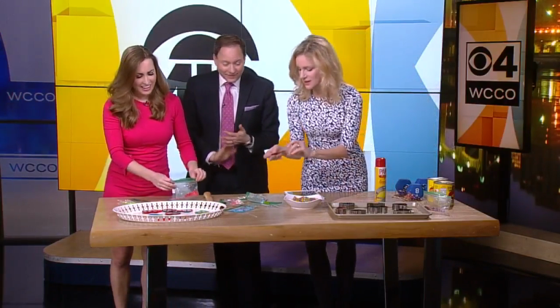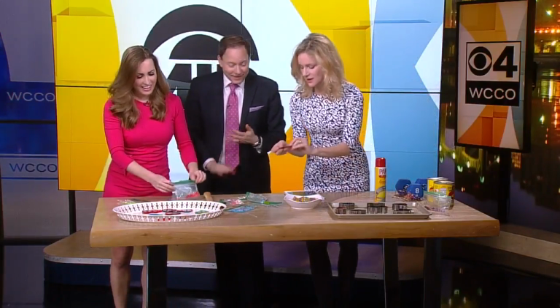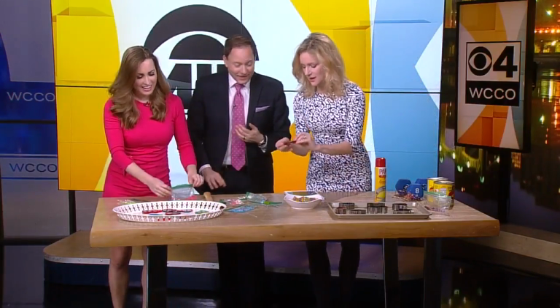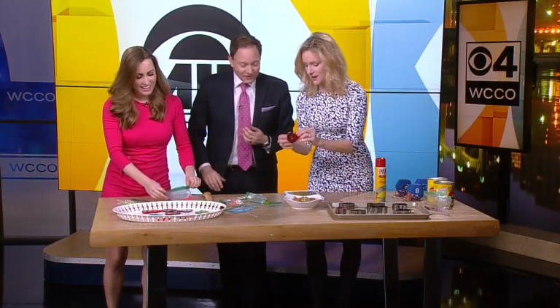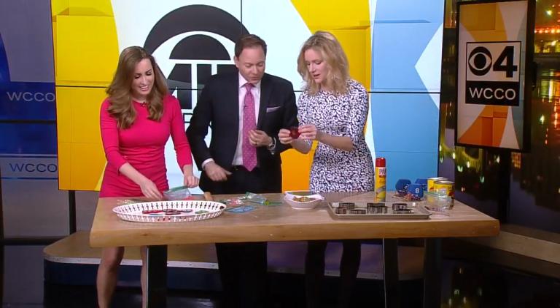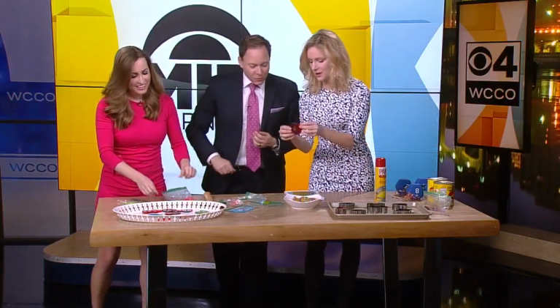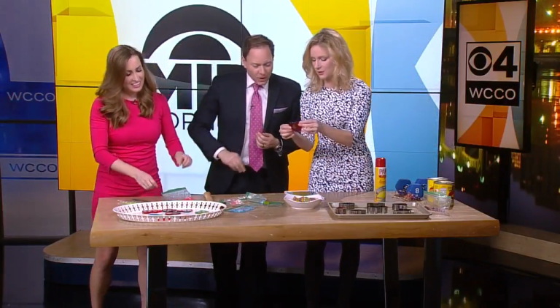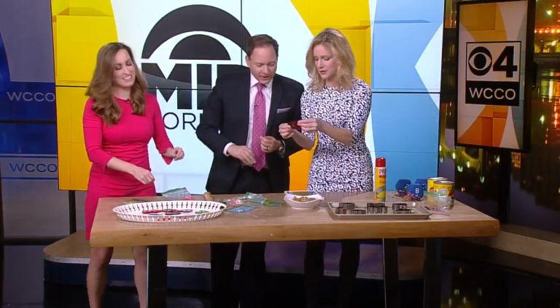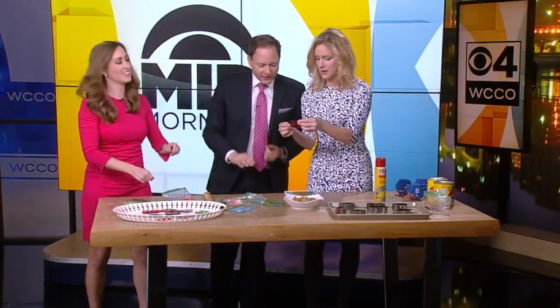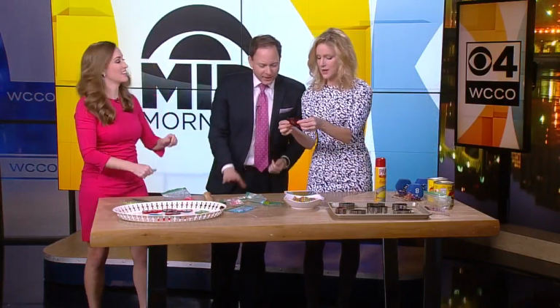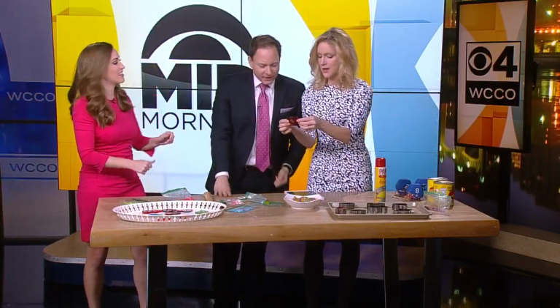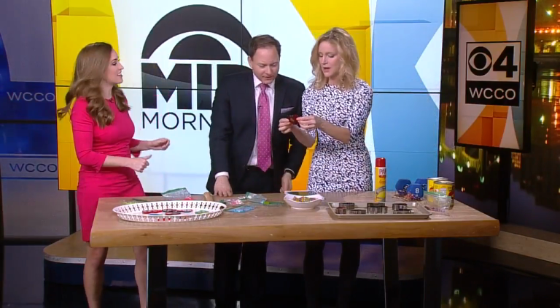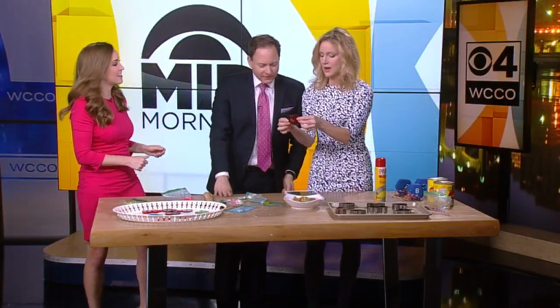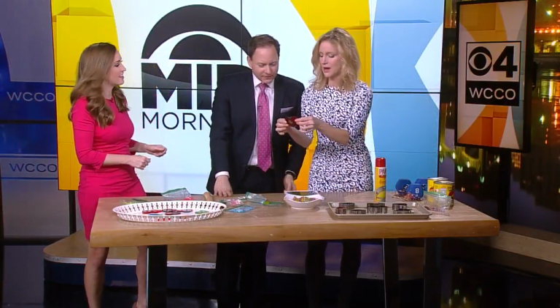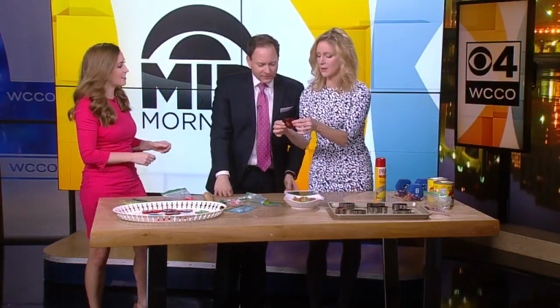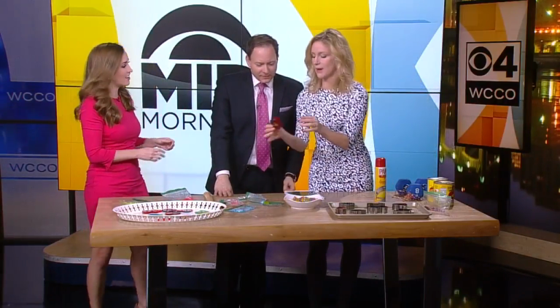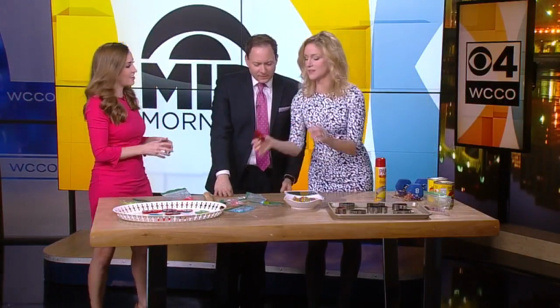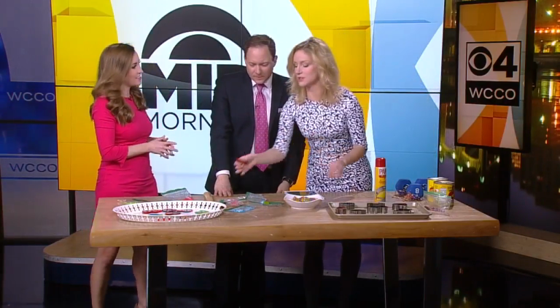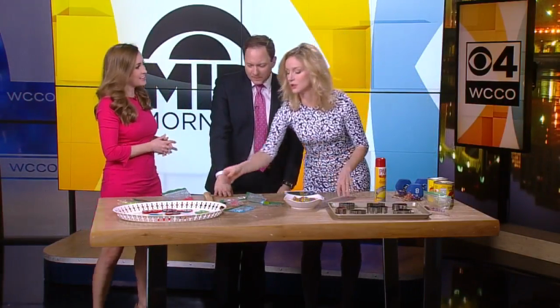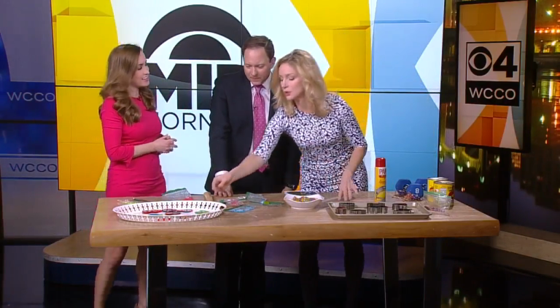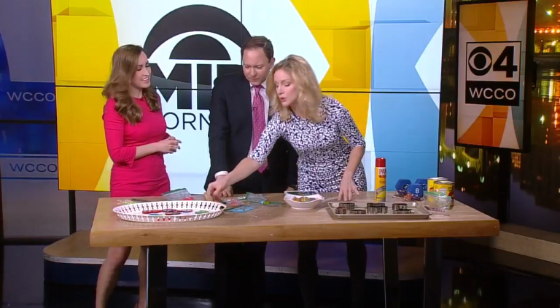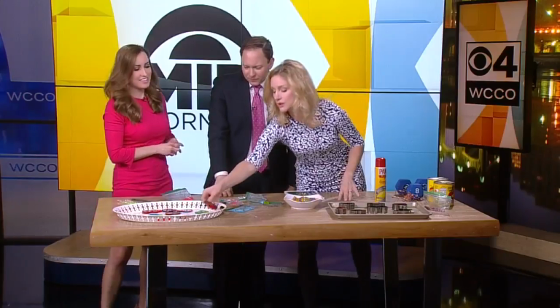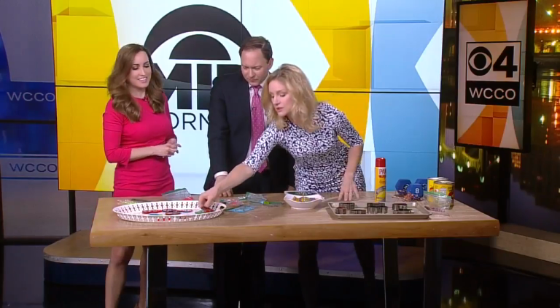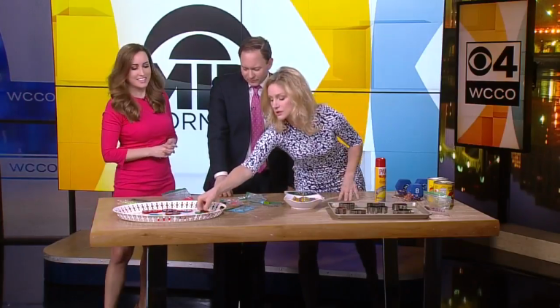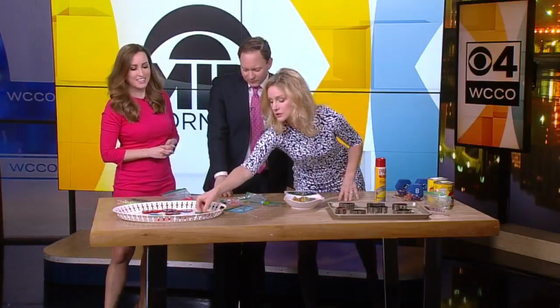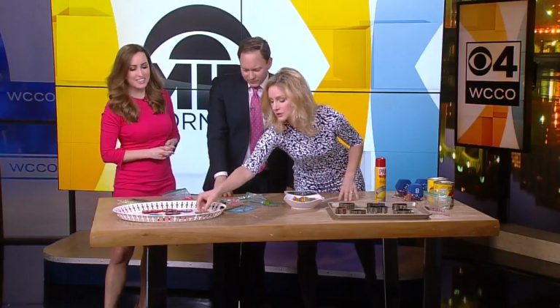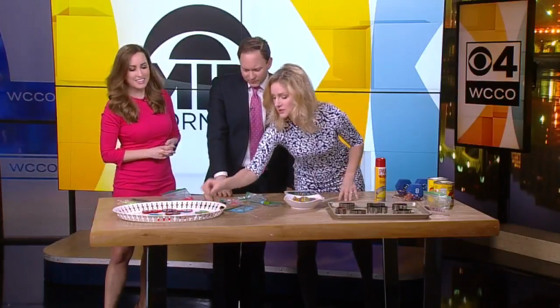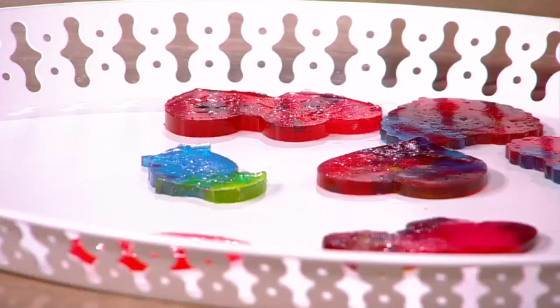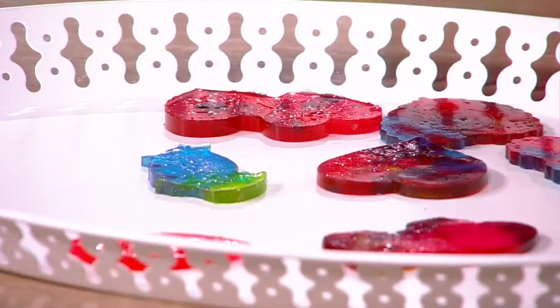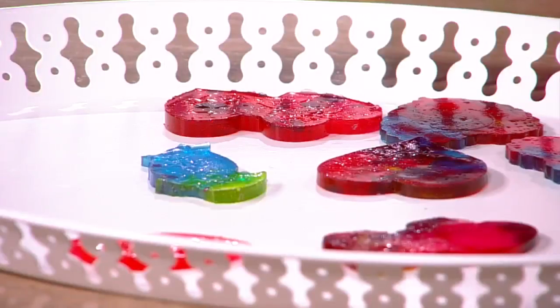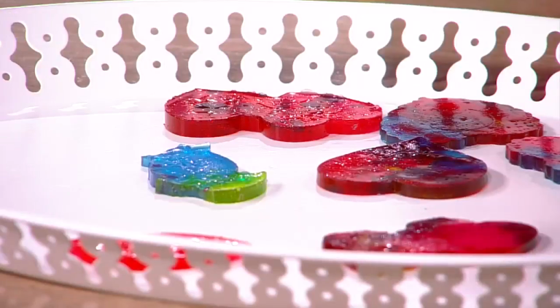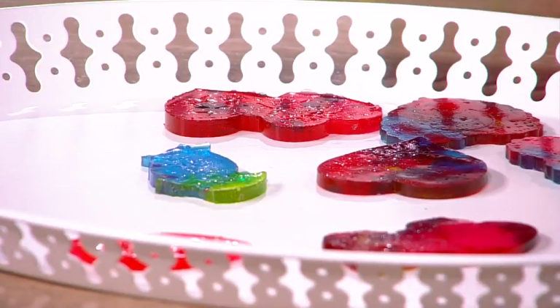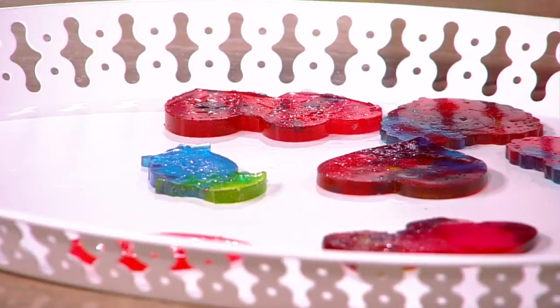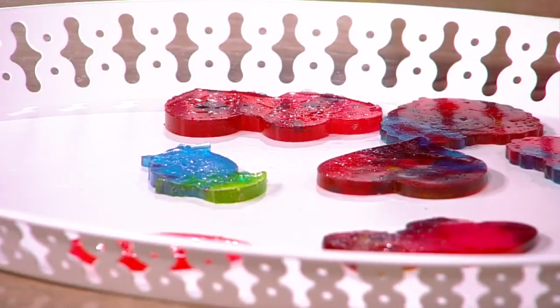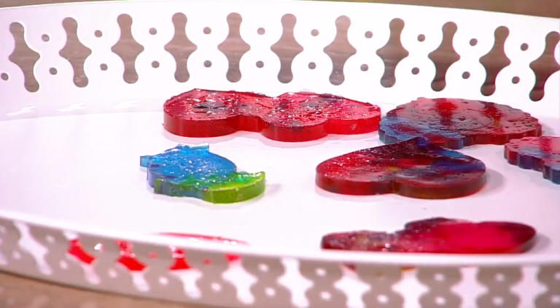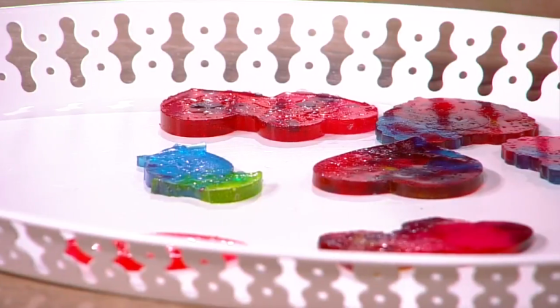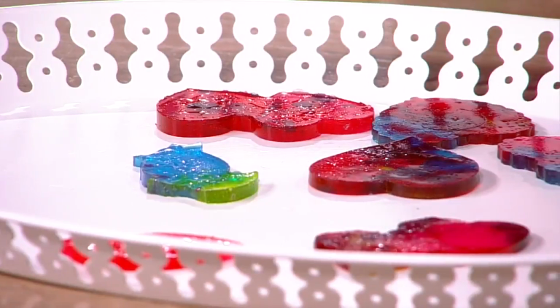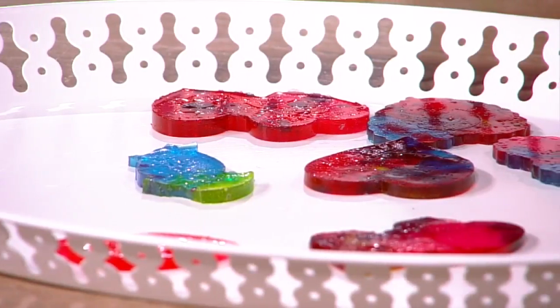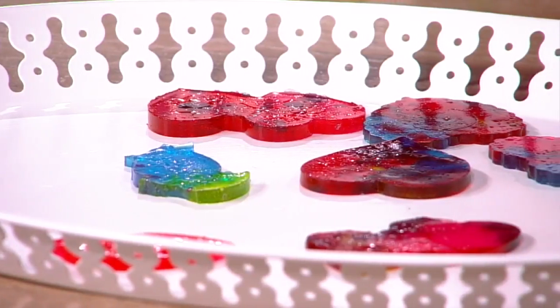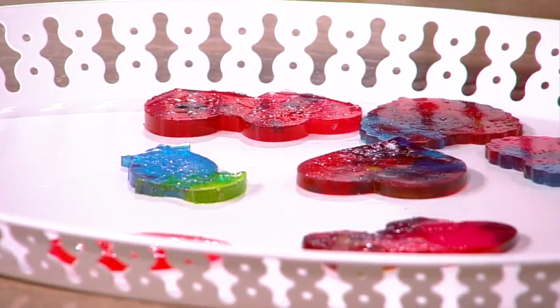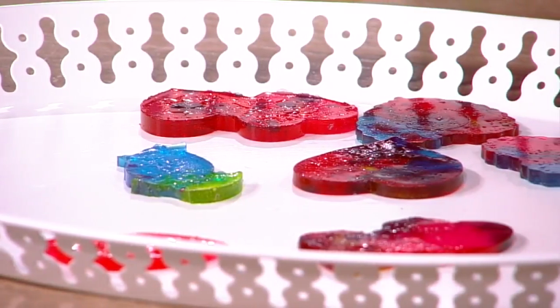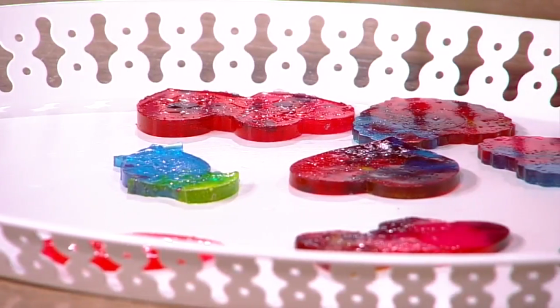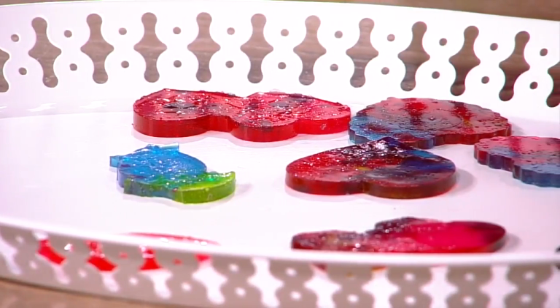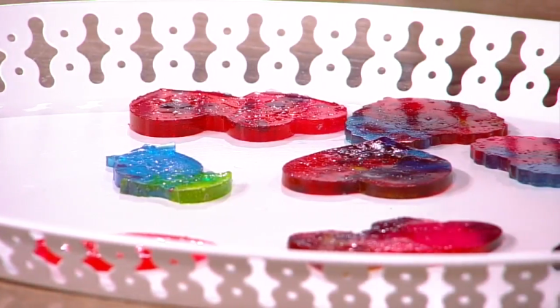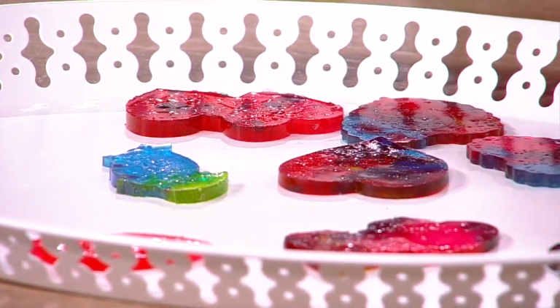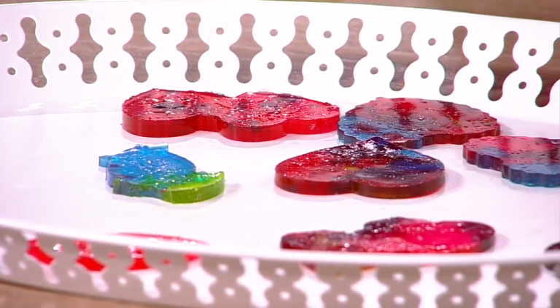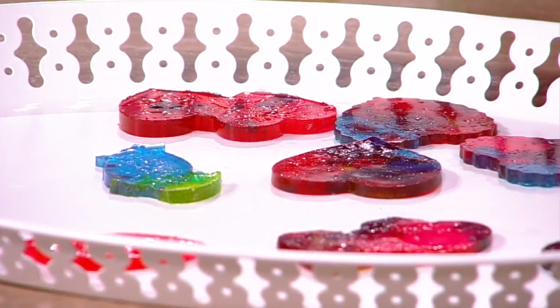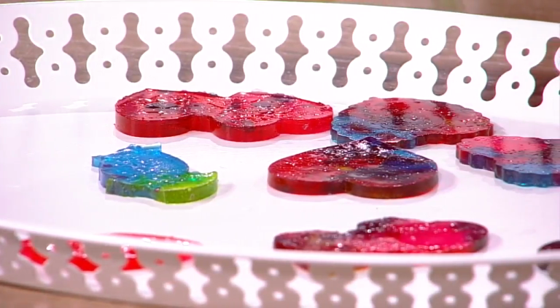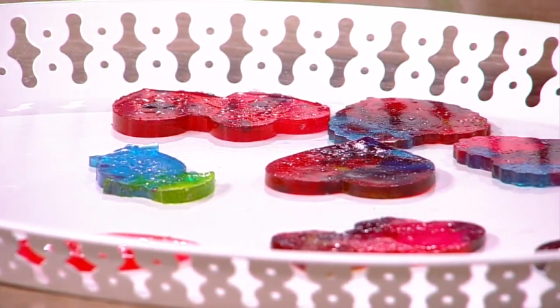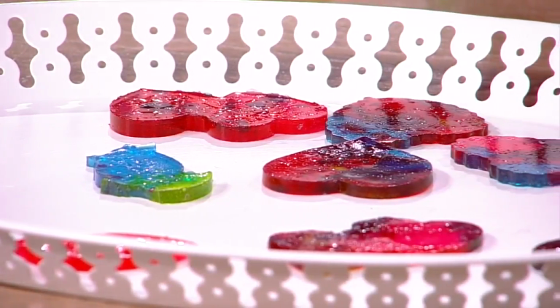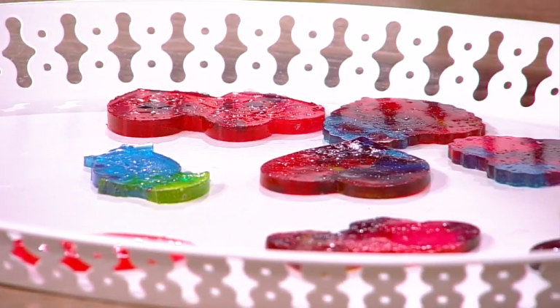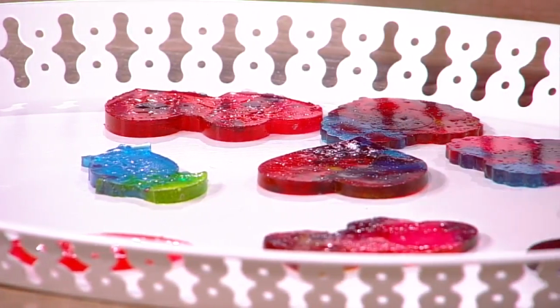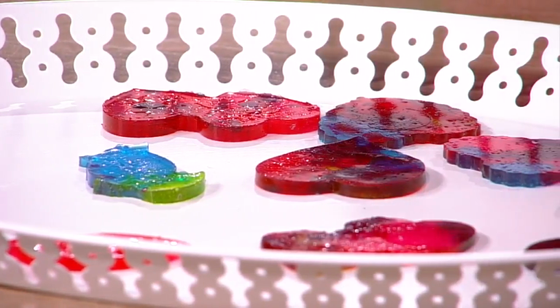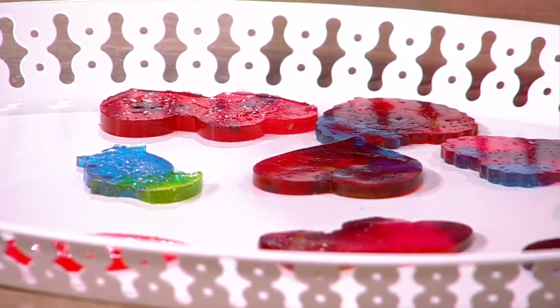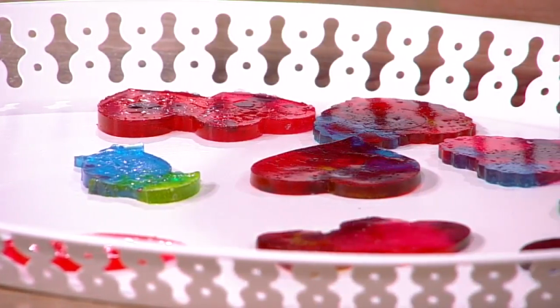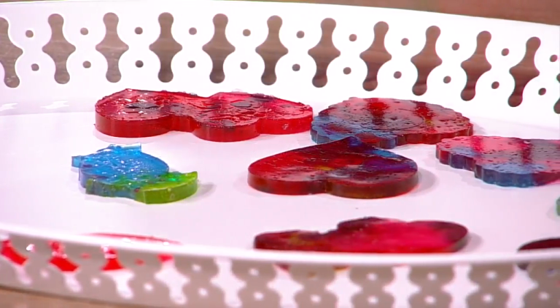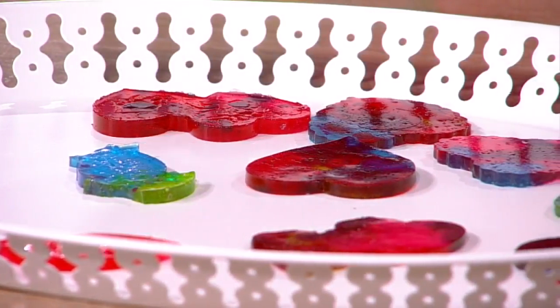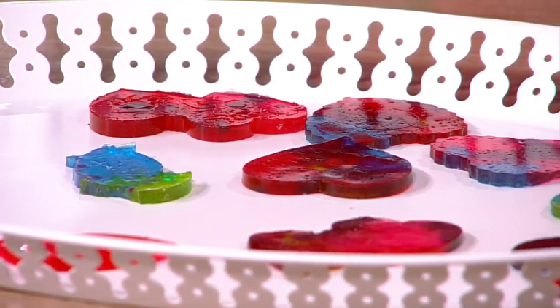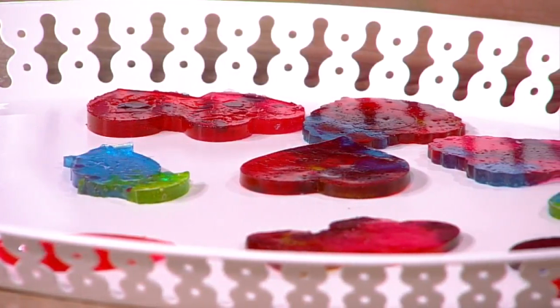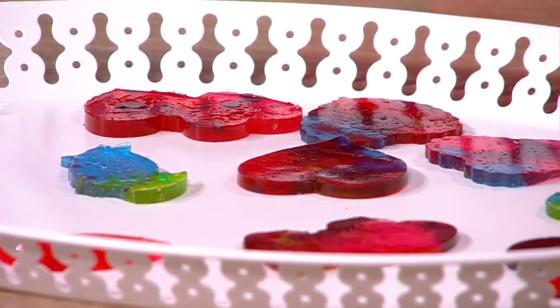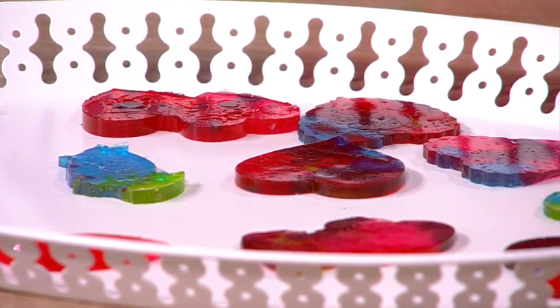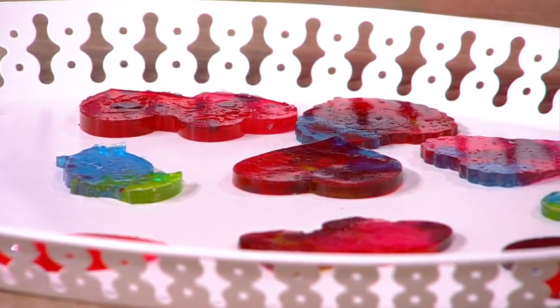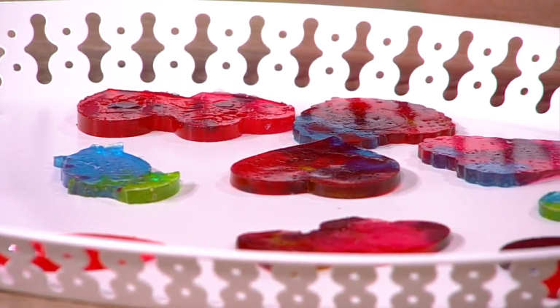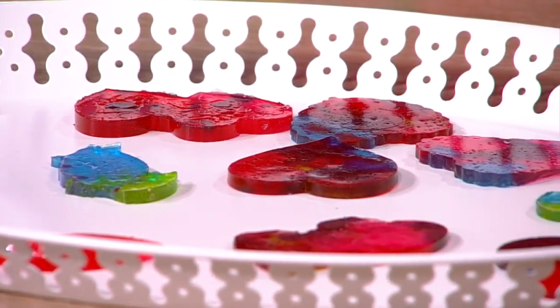As they're cooling too, you can take toothpicks and swirl them. Super fun! I love that idea — very cool.